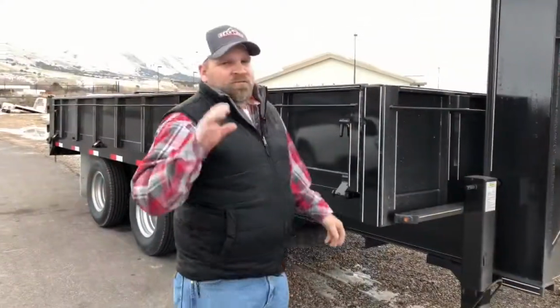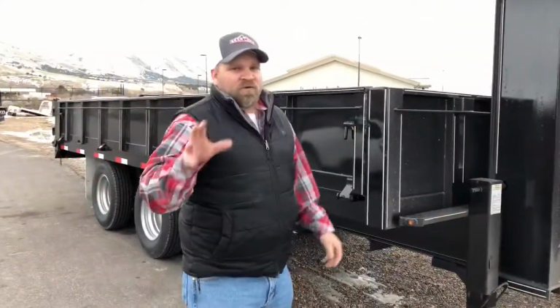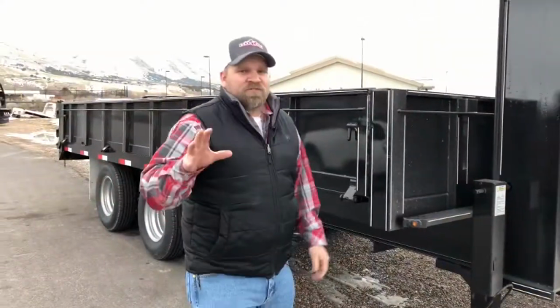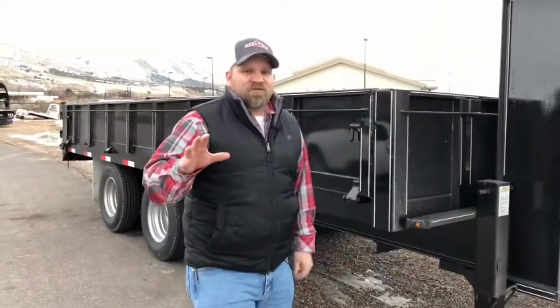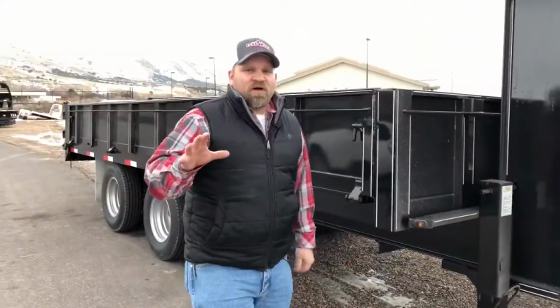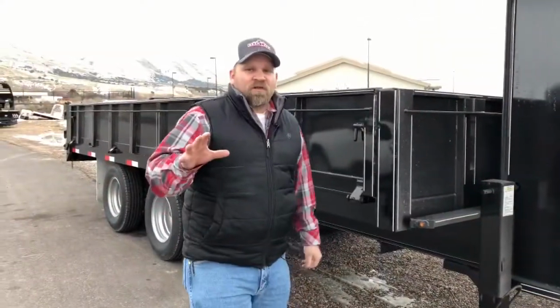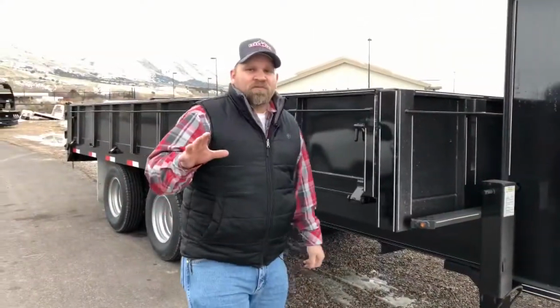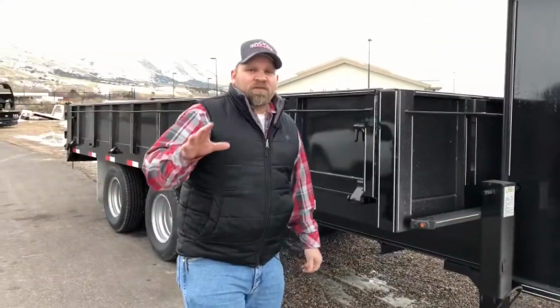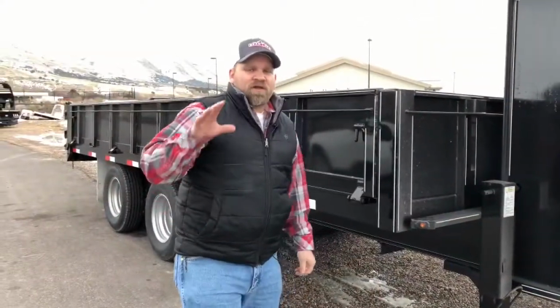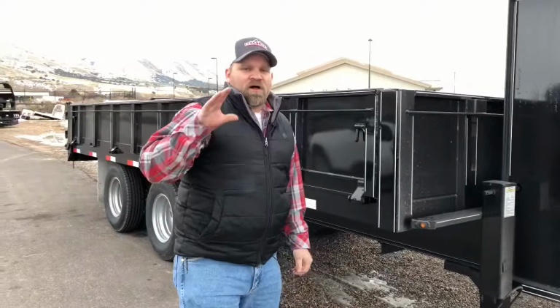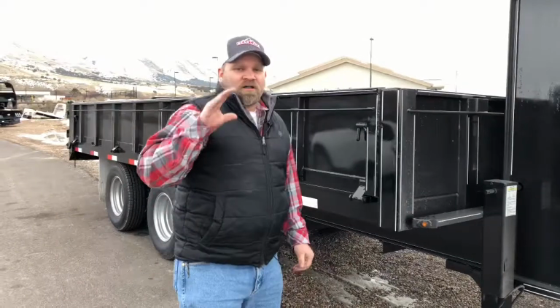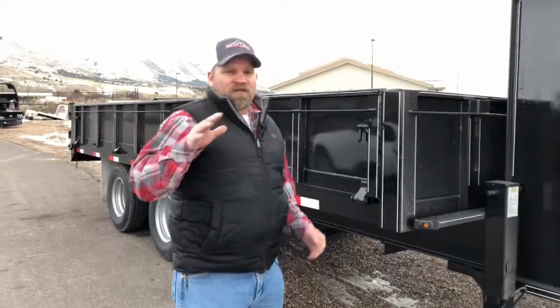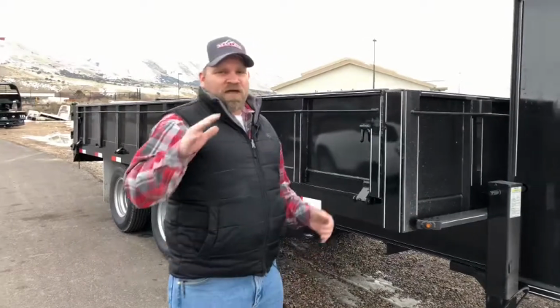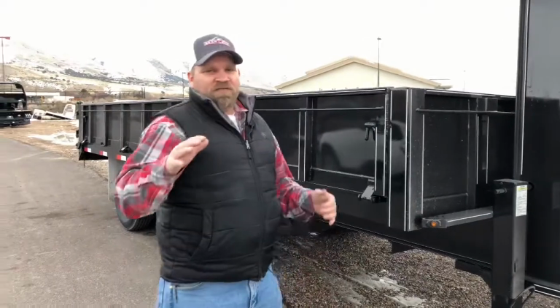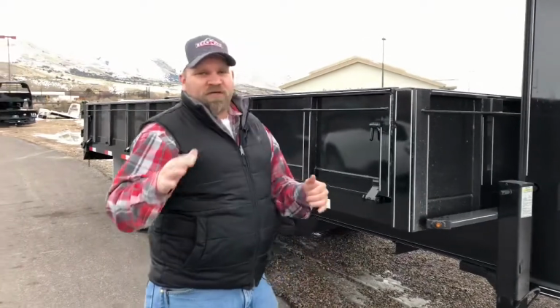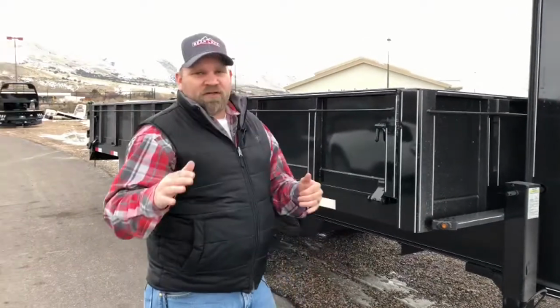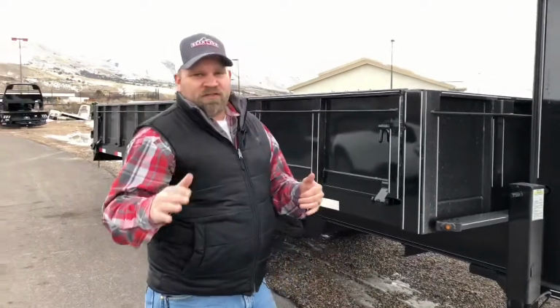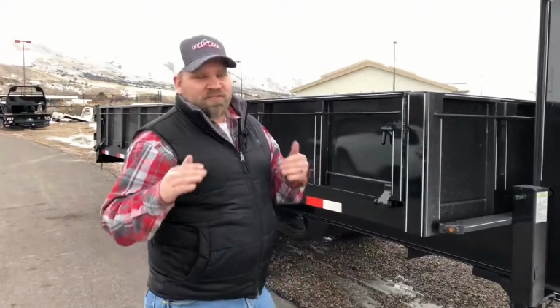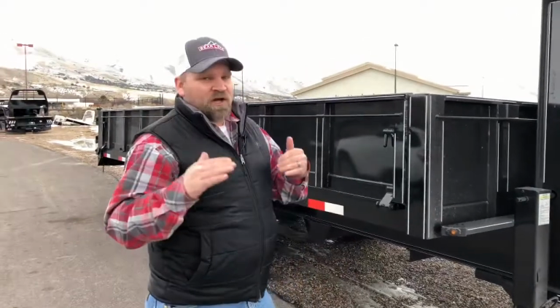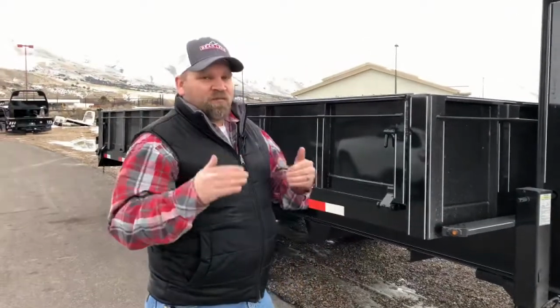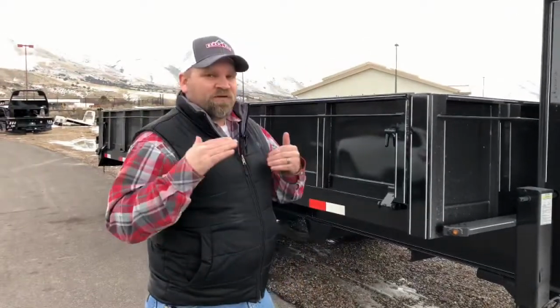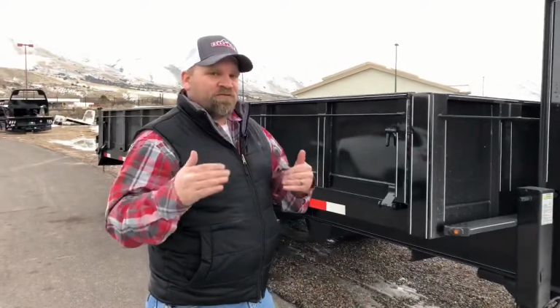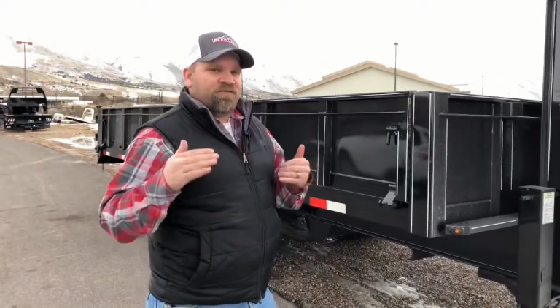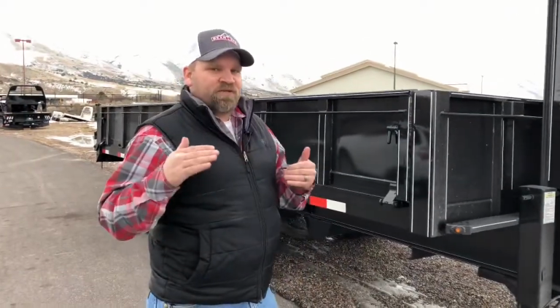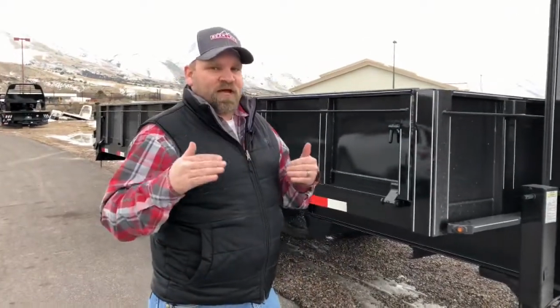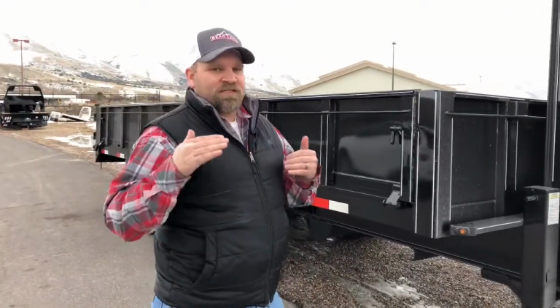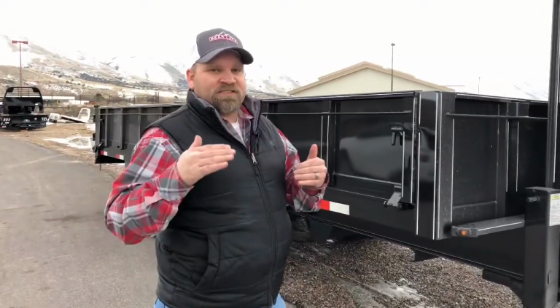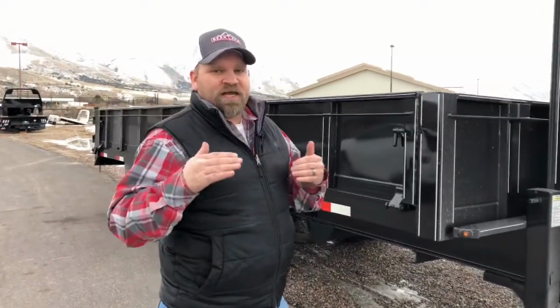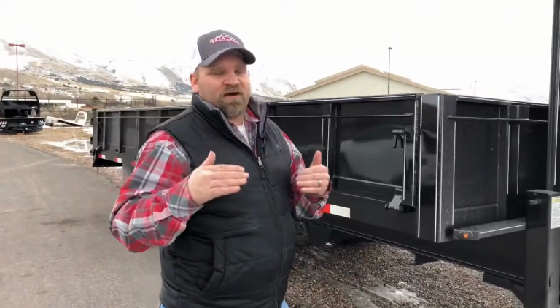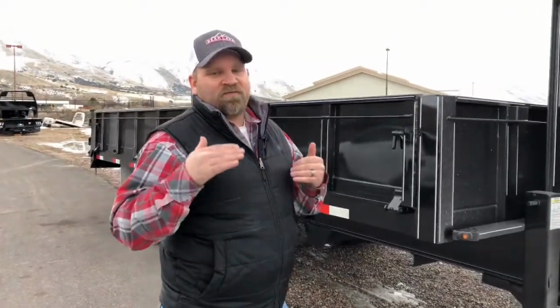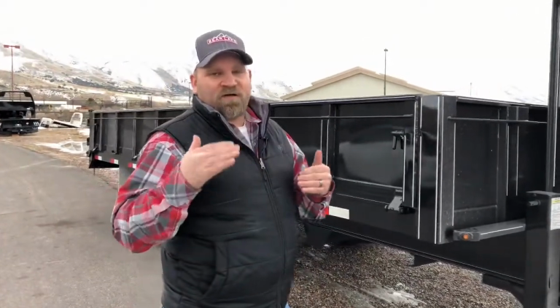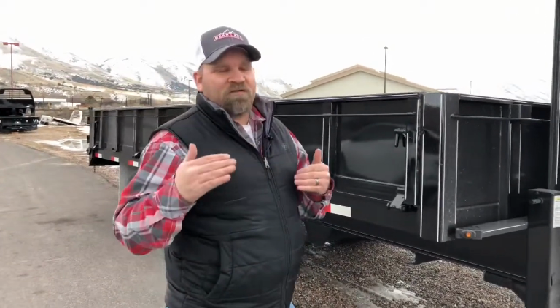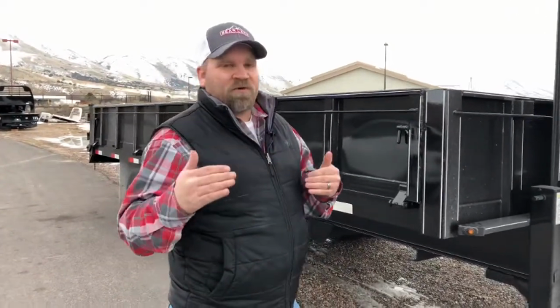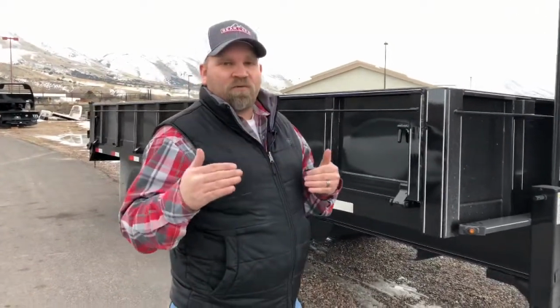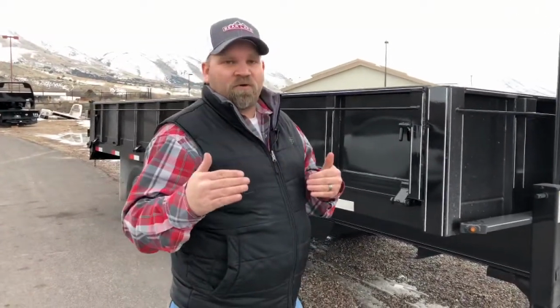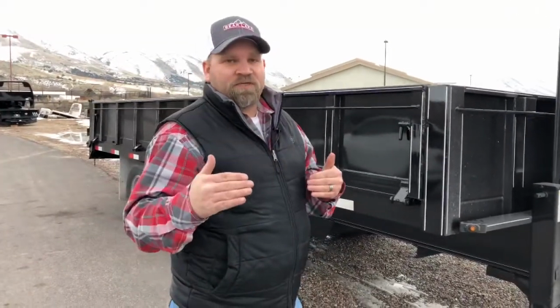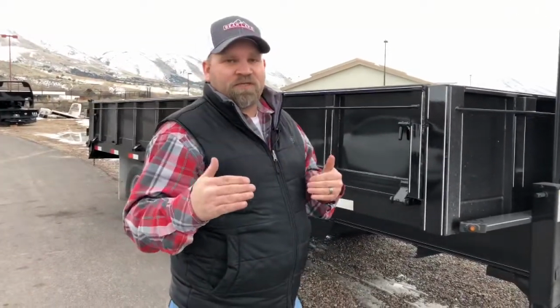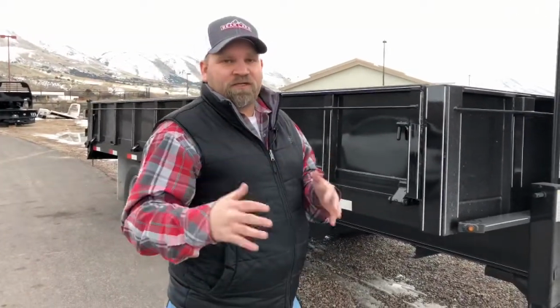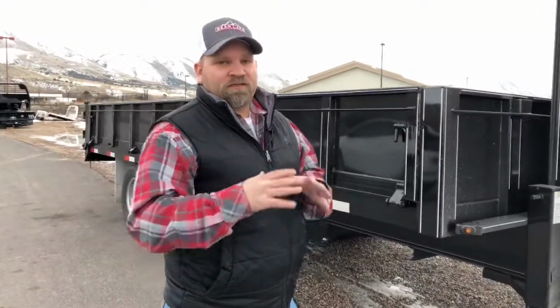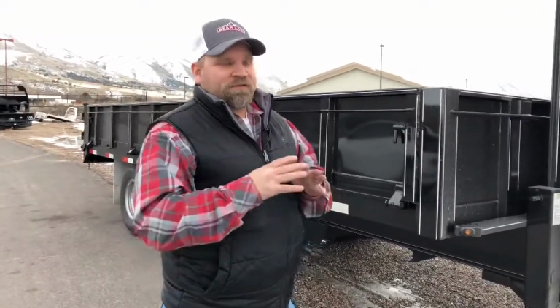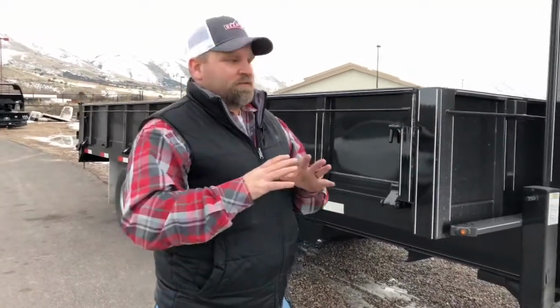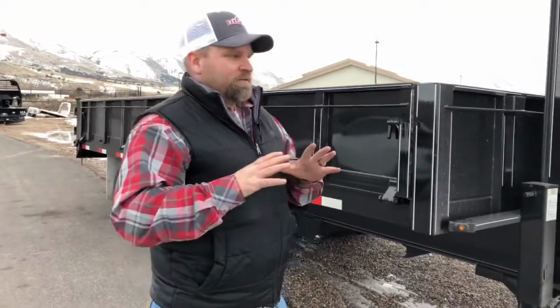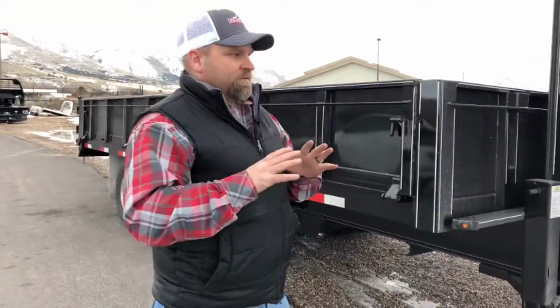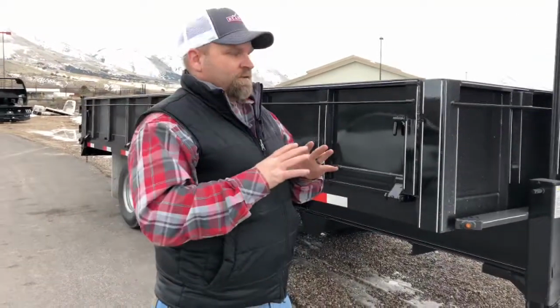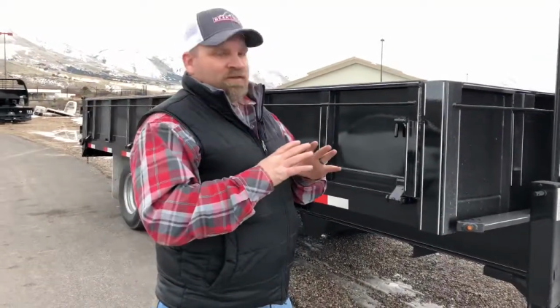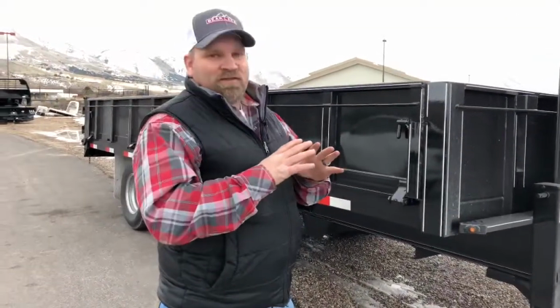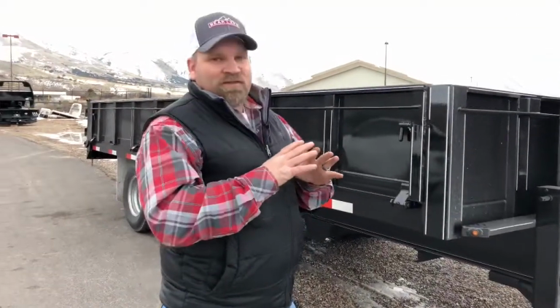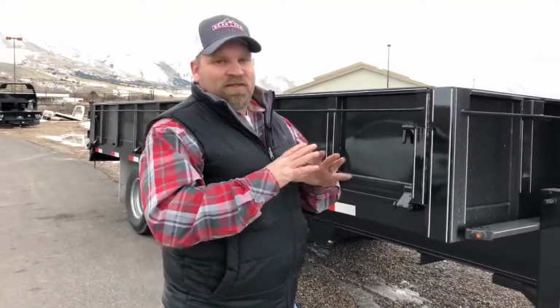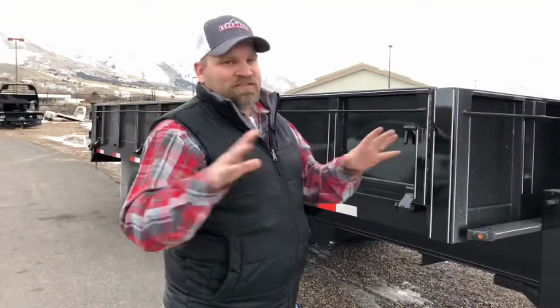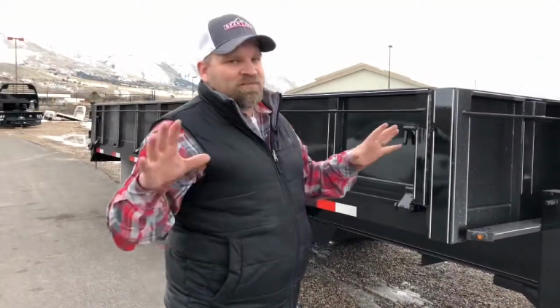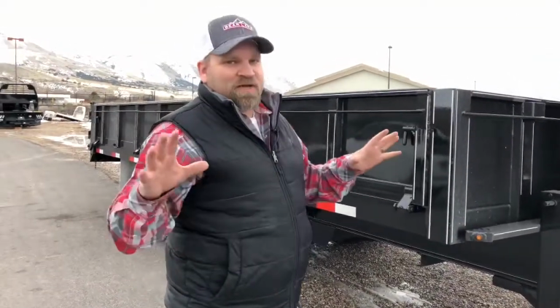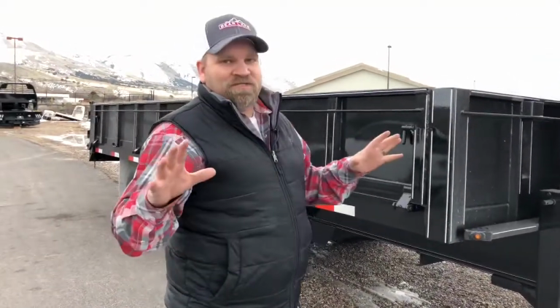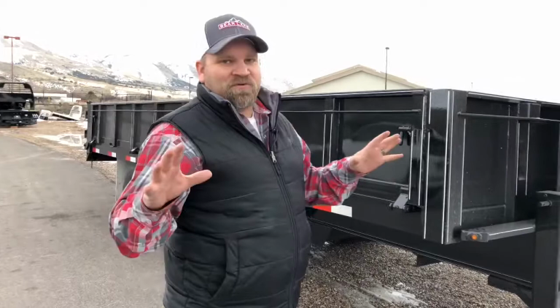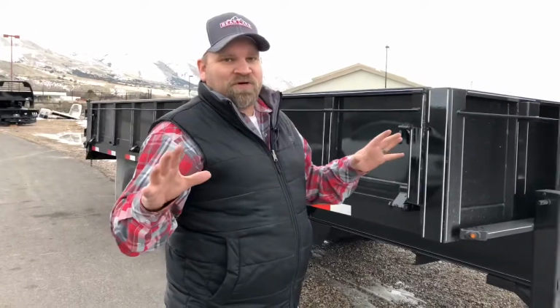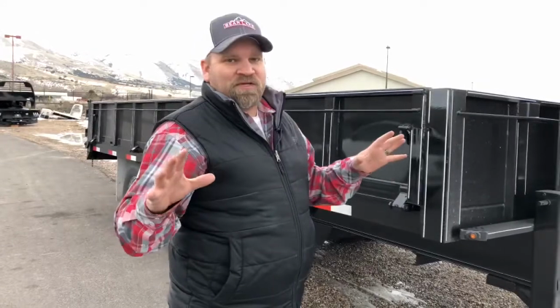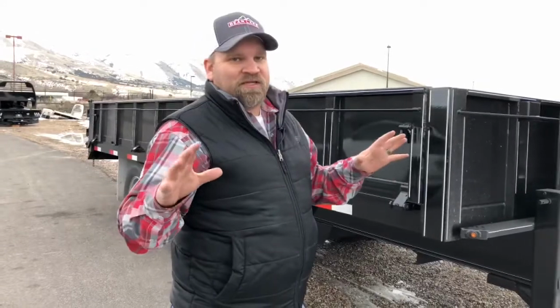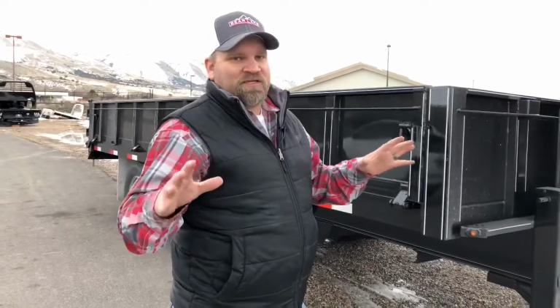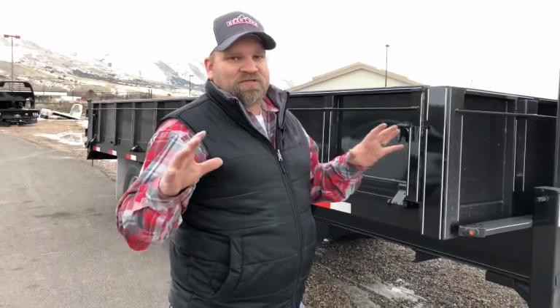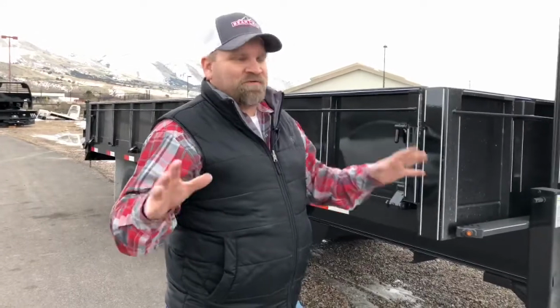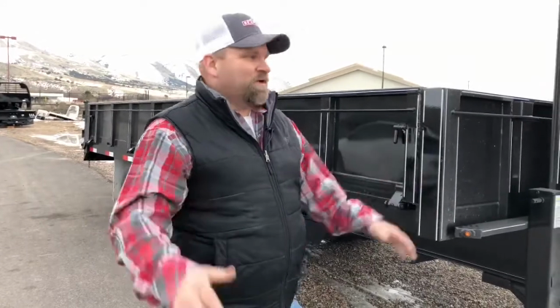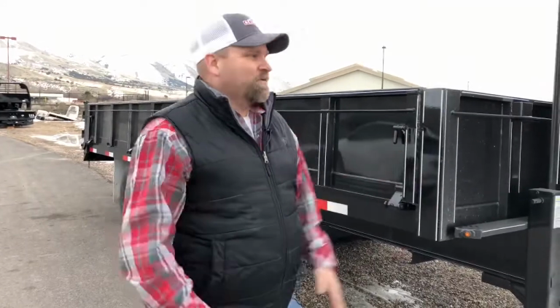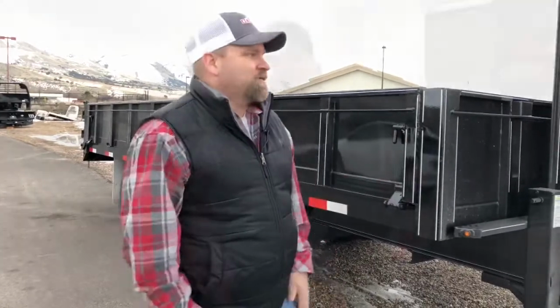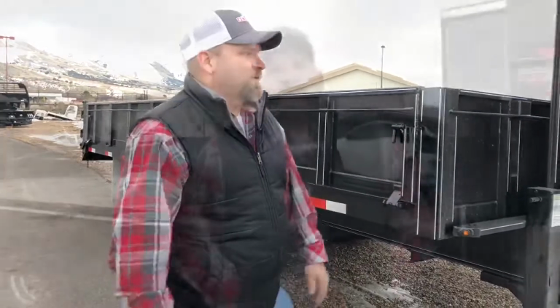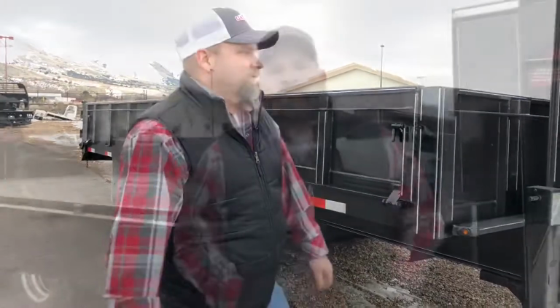First of all, all Titan trailers come with a Titan standard five-year warranty. That's the best warranty in the industry for dump trailers.